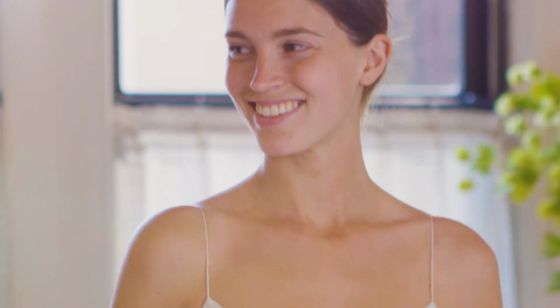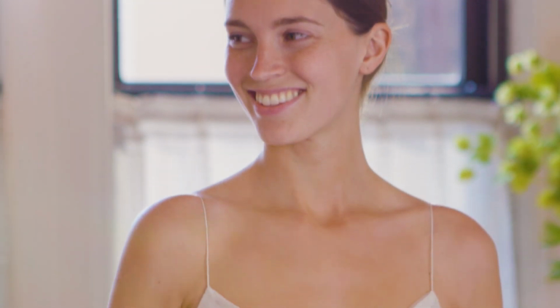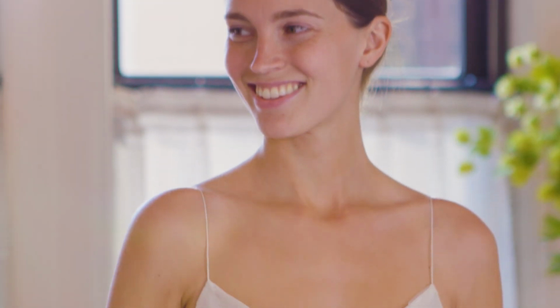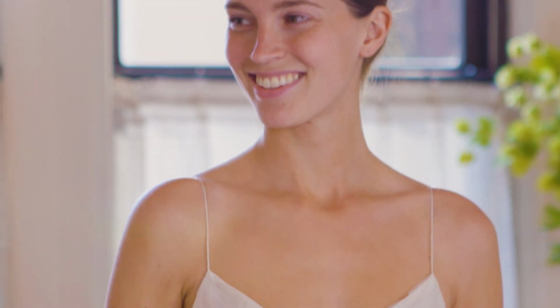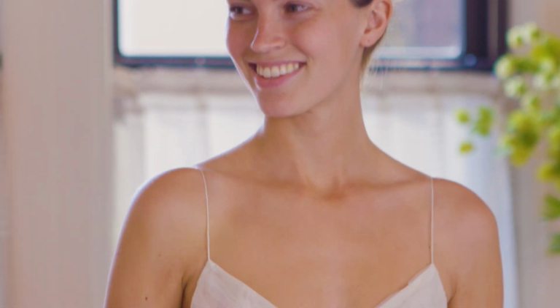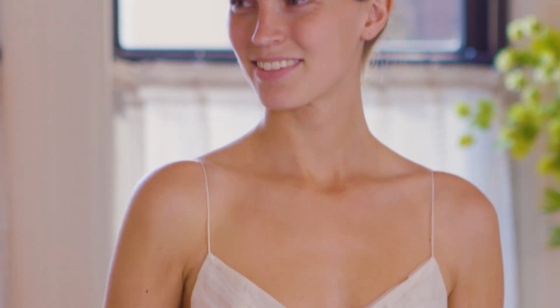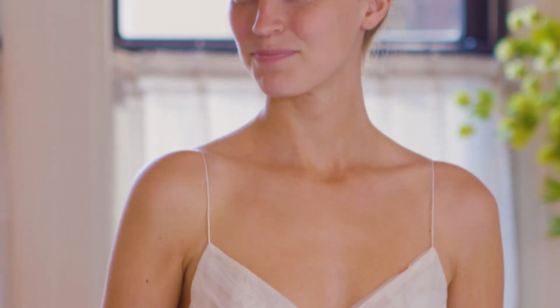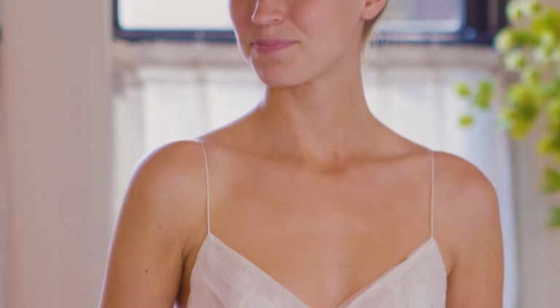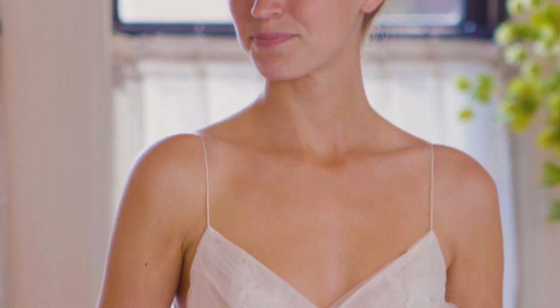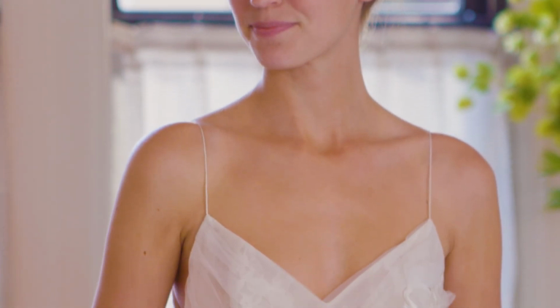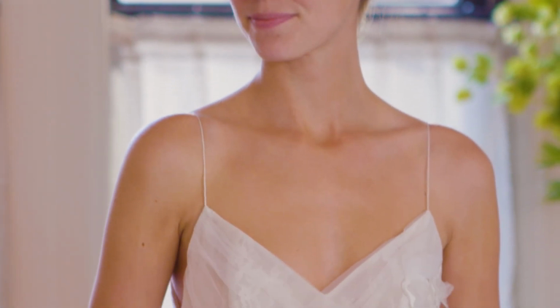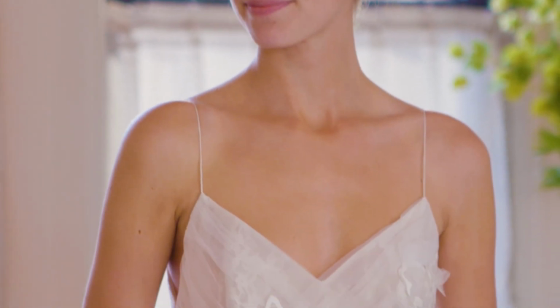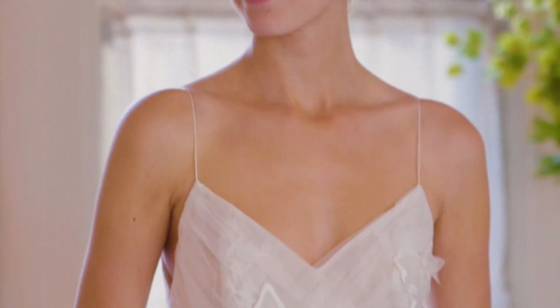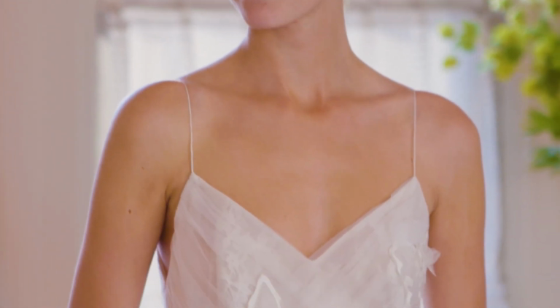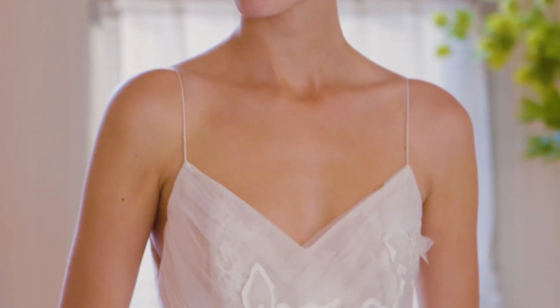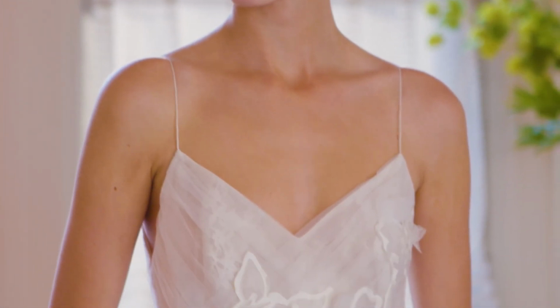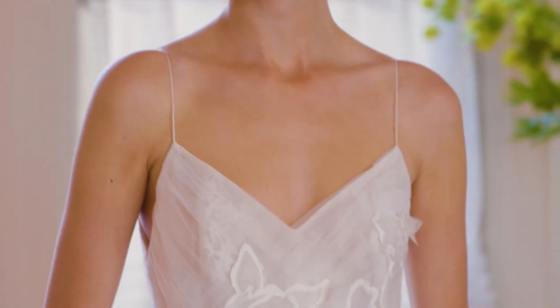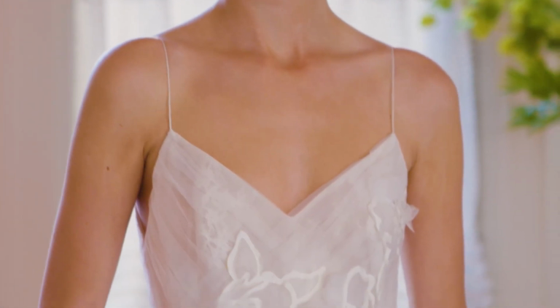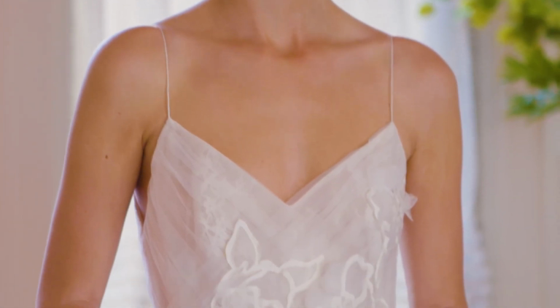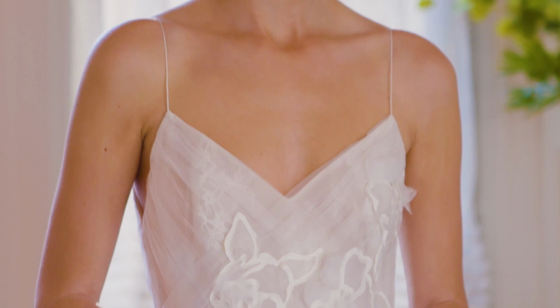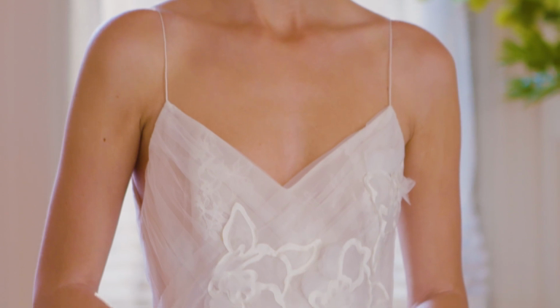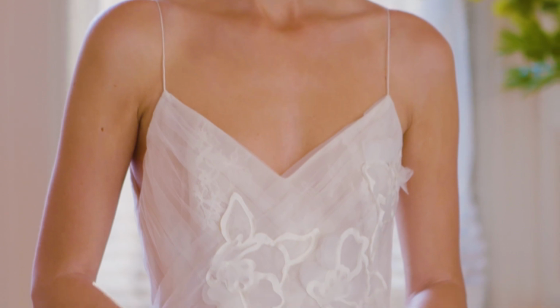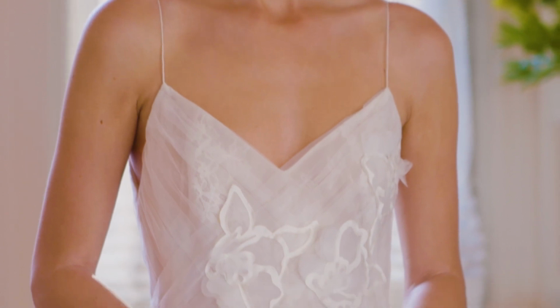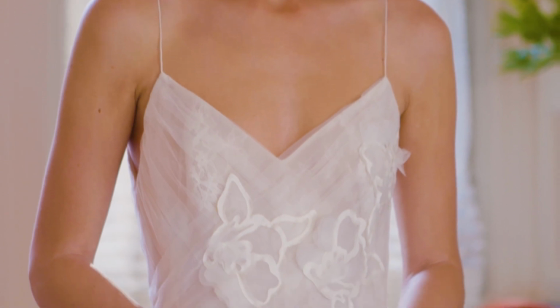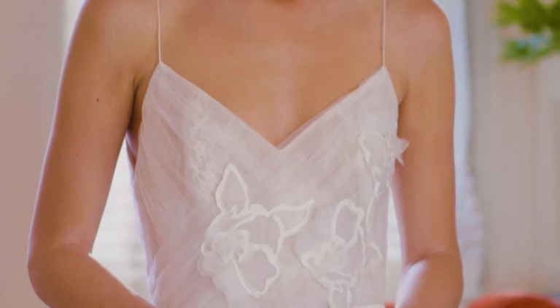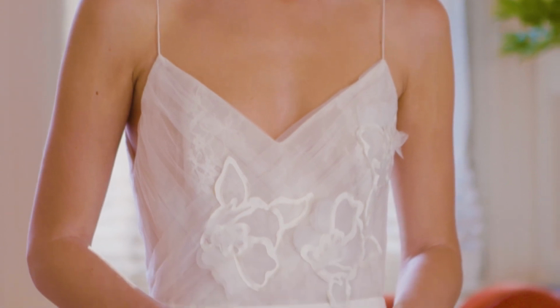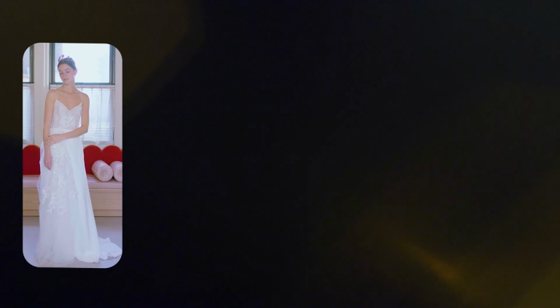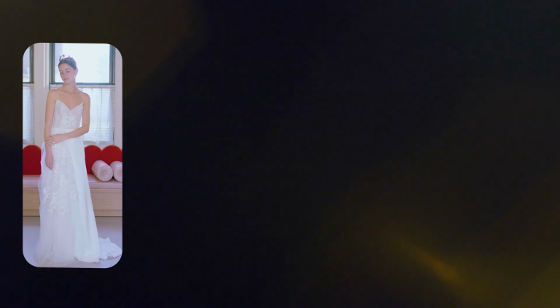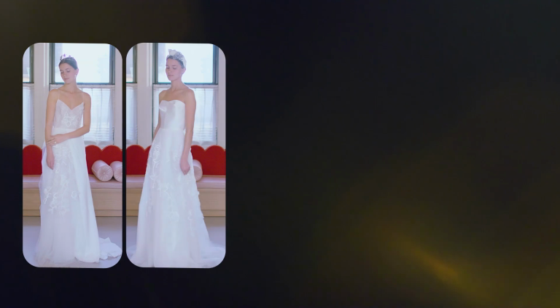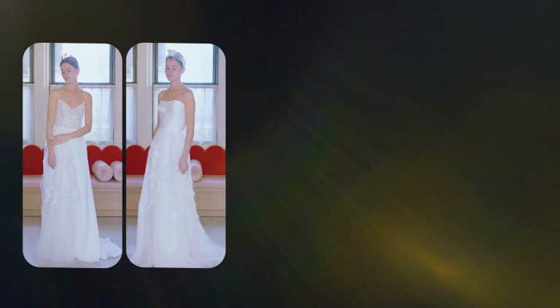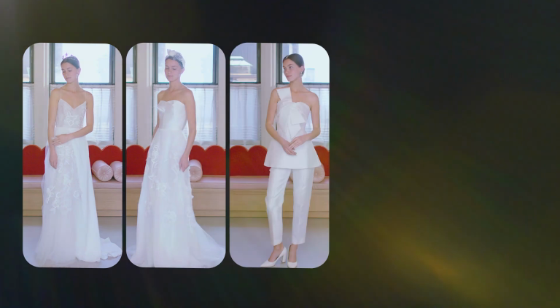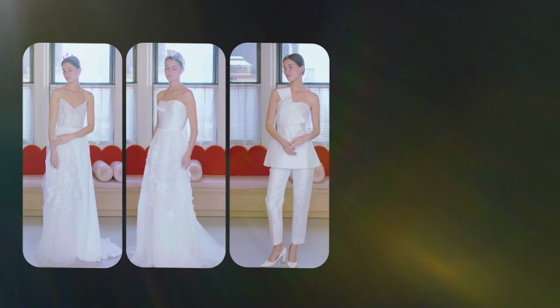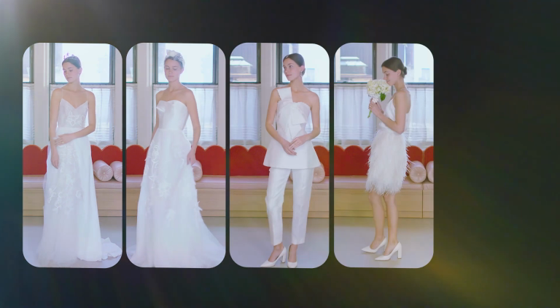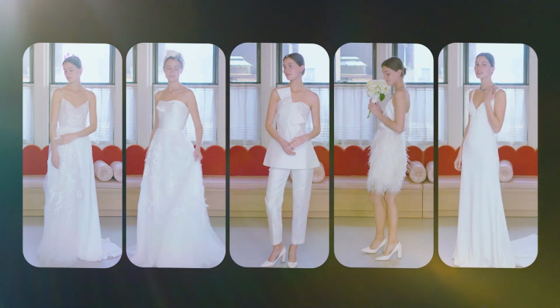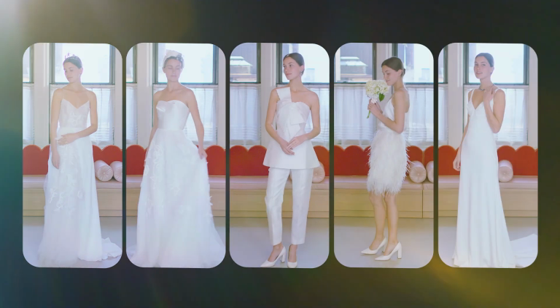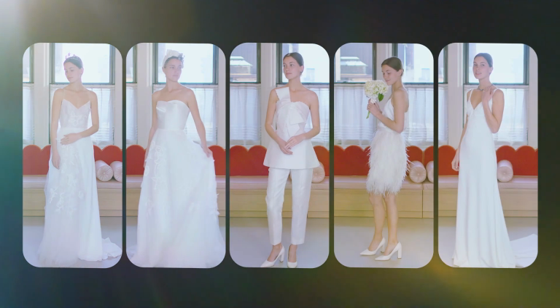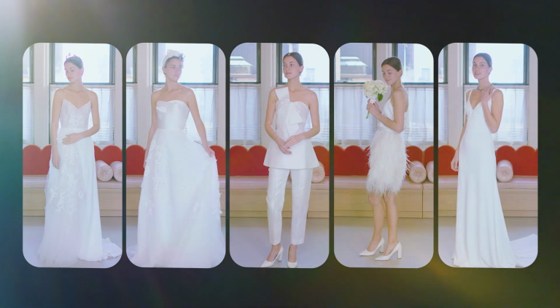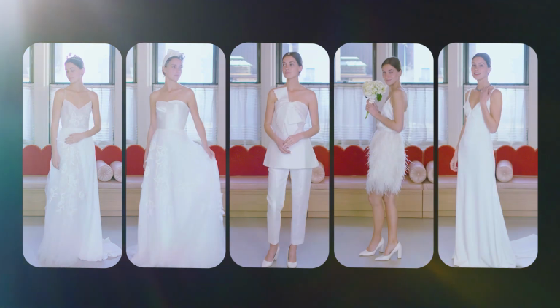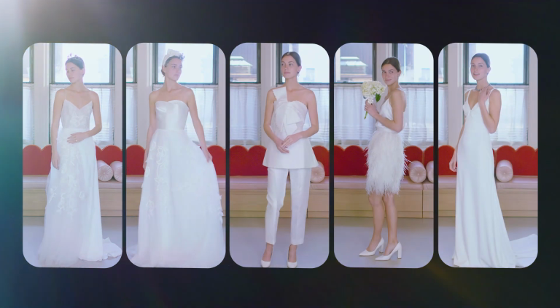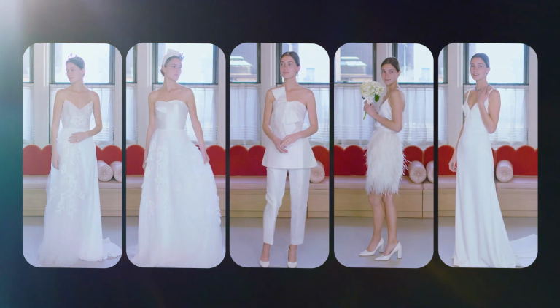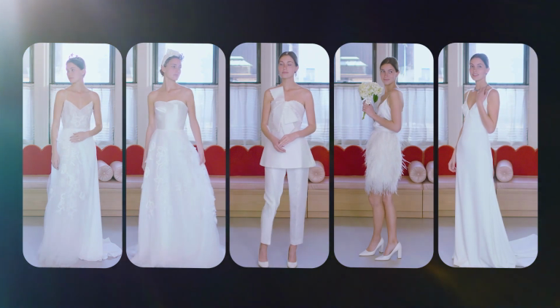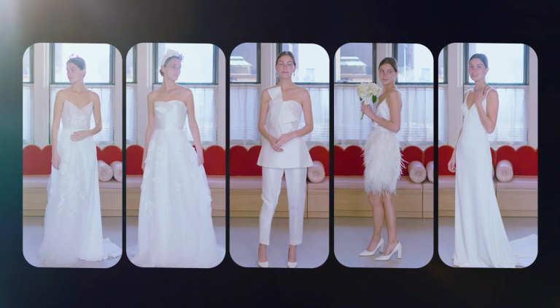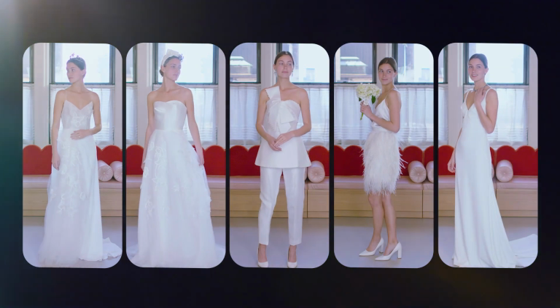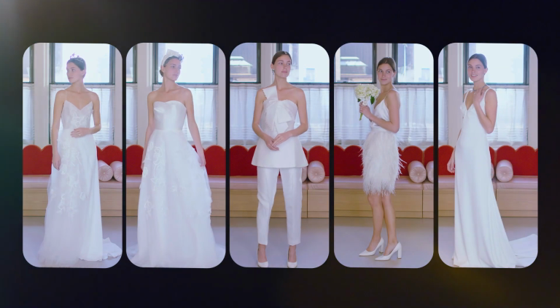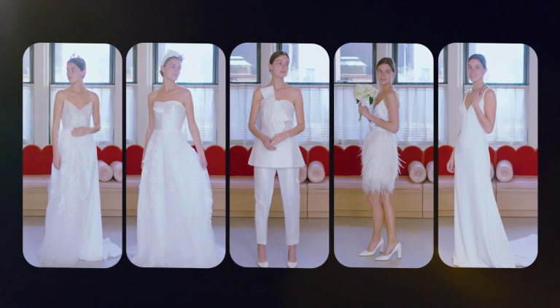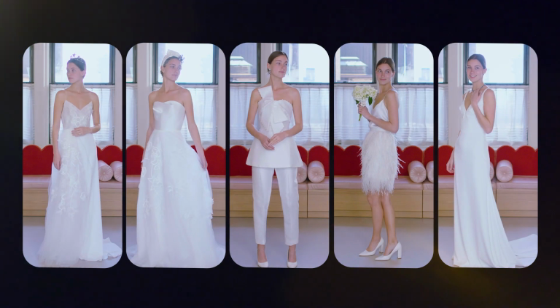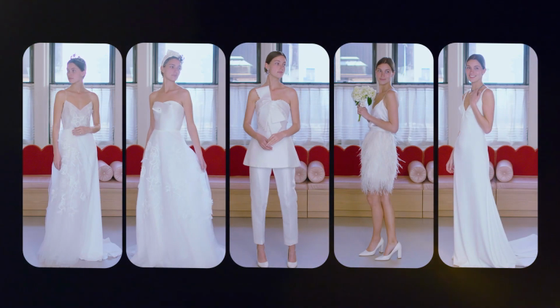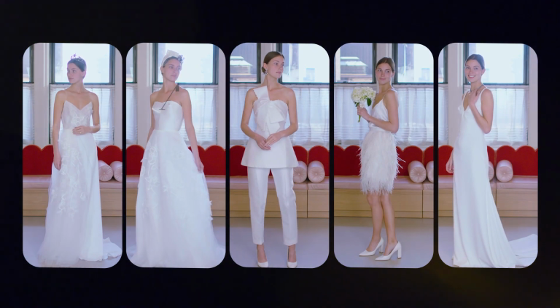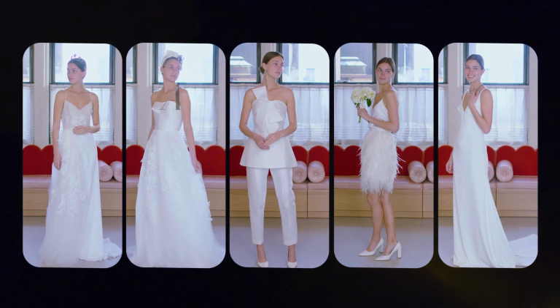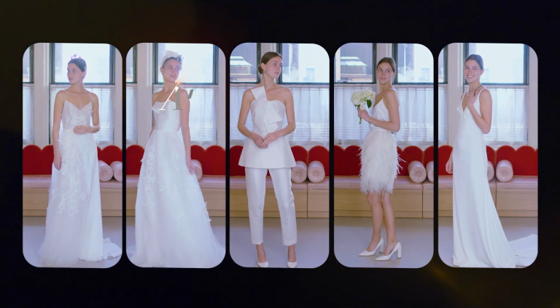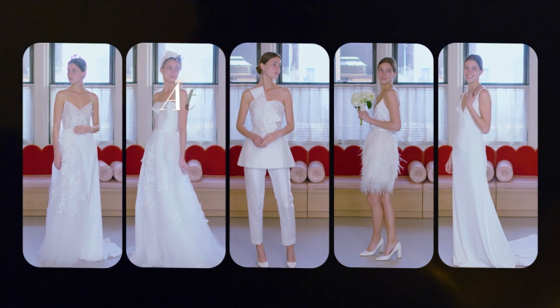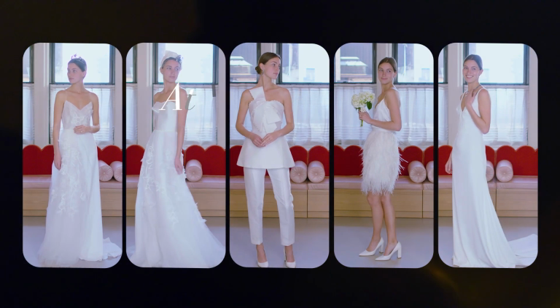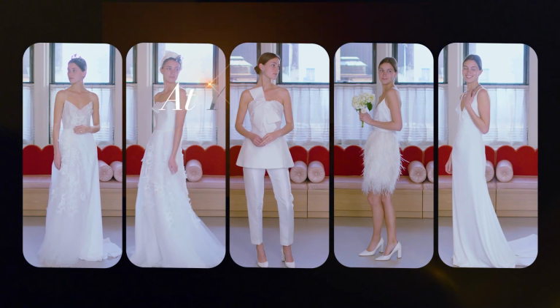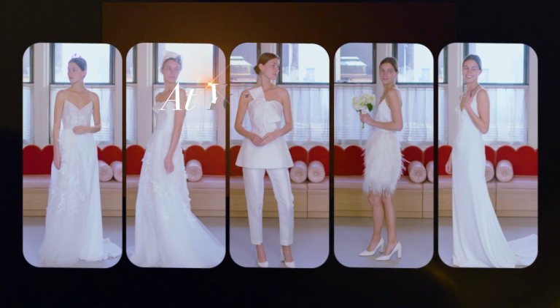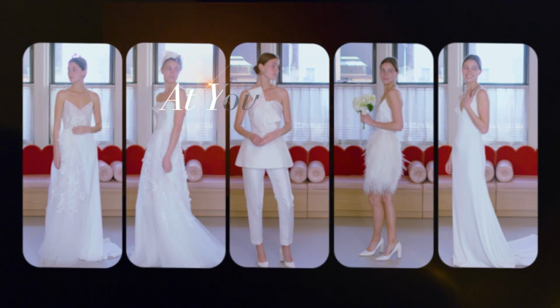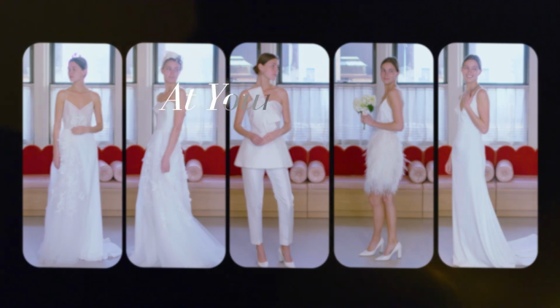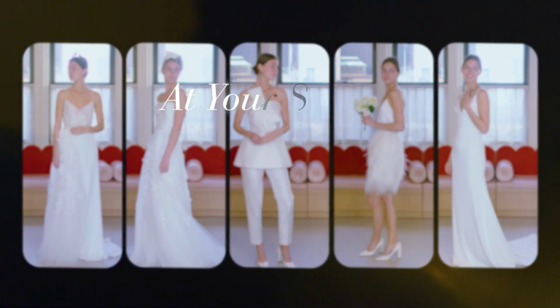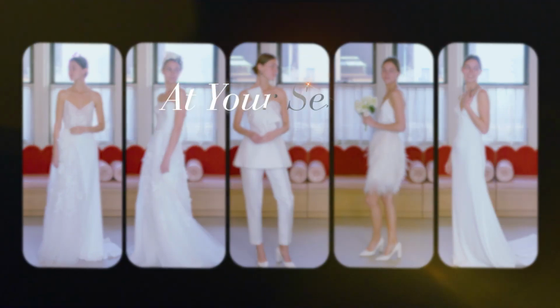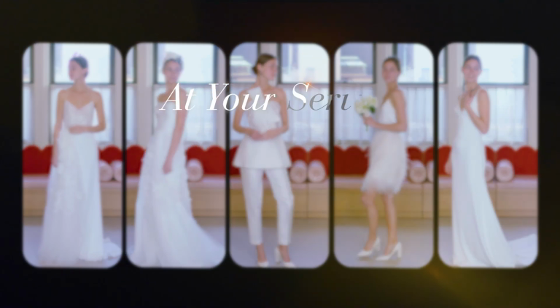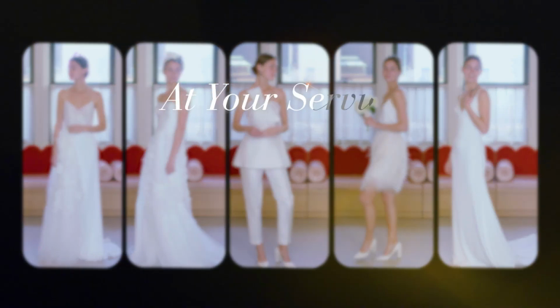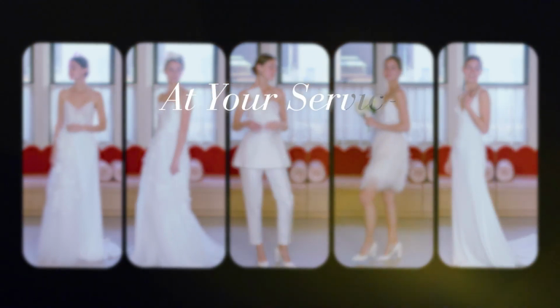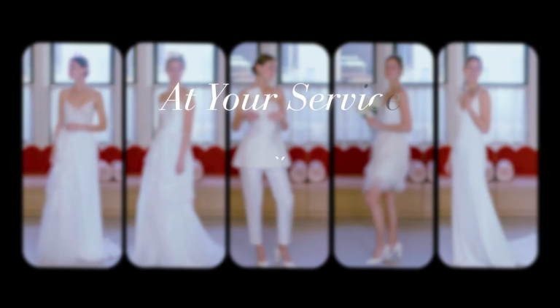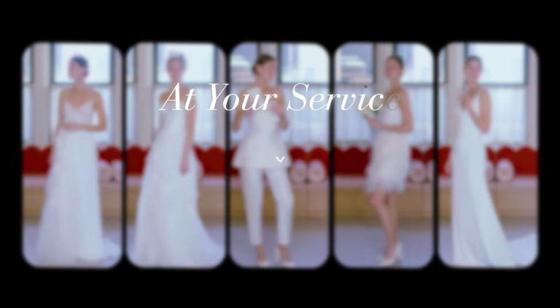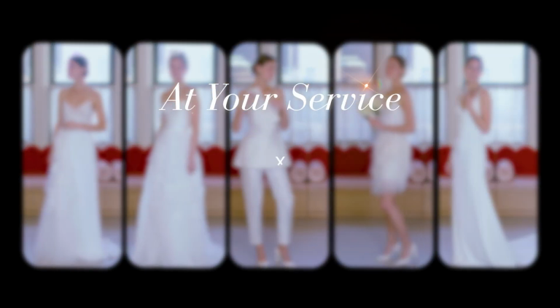Thank you so much for having us in your atelier today, and thank you for joining us and watching At Your Service with Christie's. I'm Lila Rose.